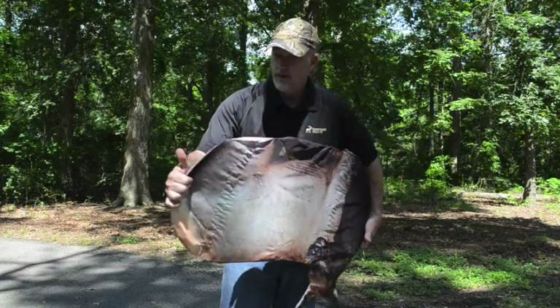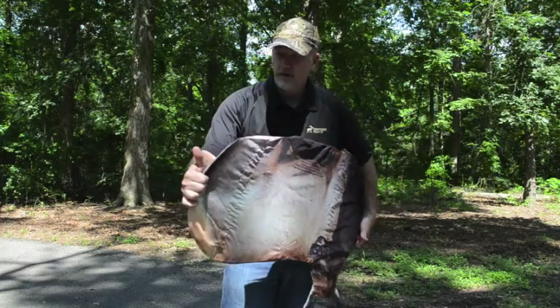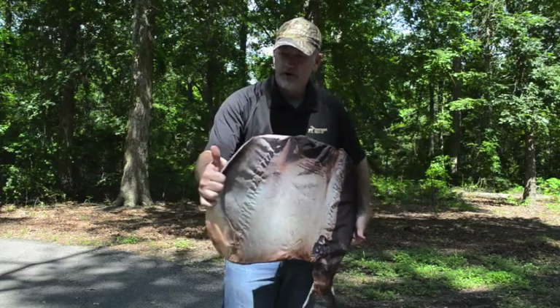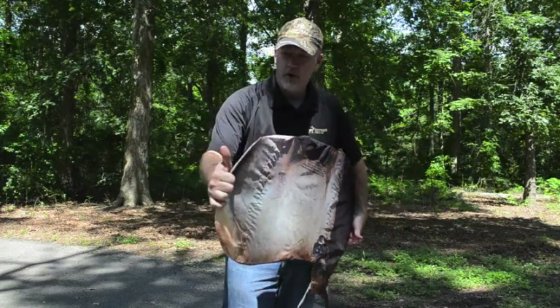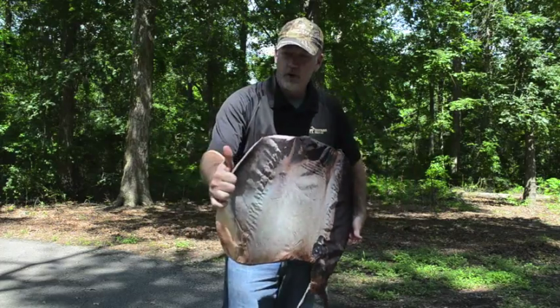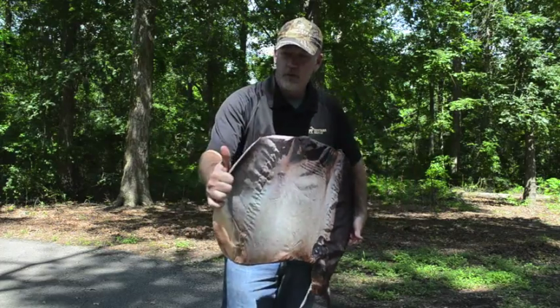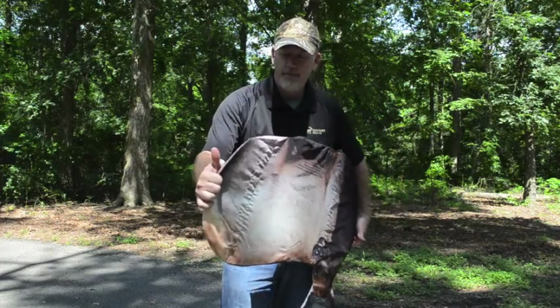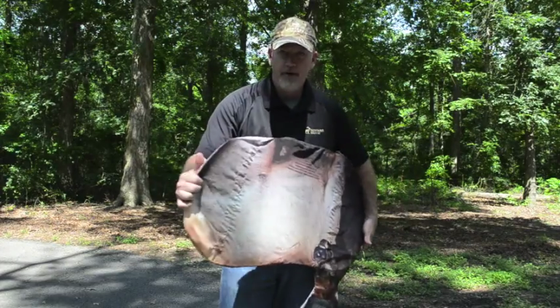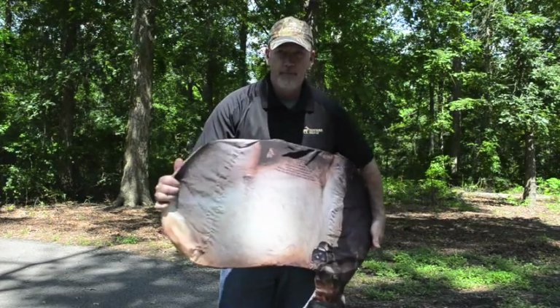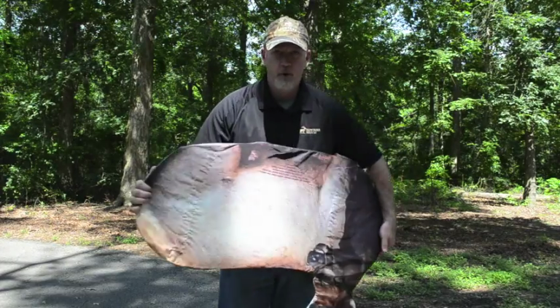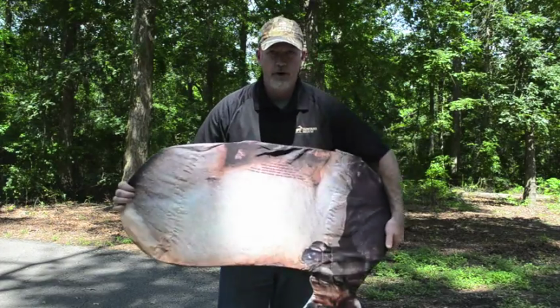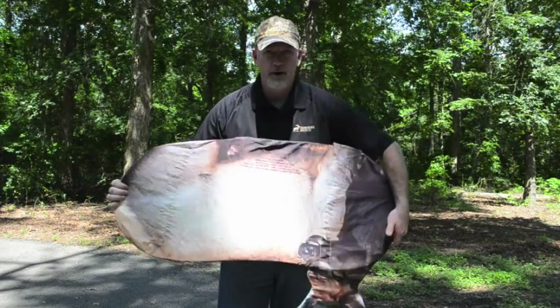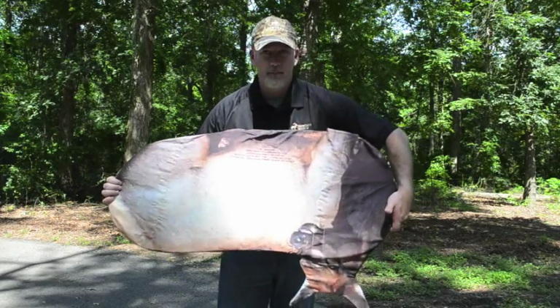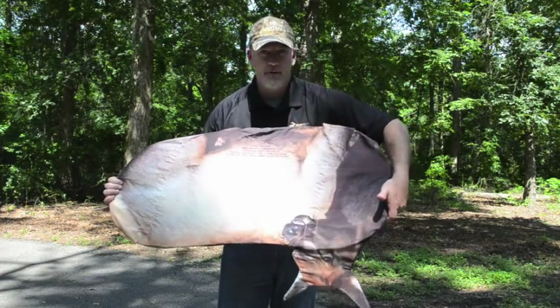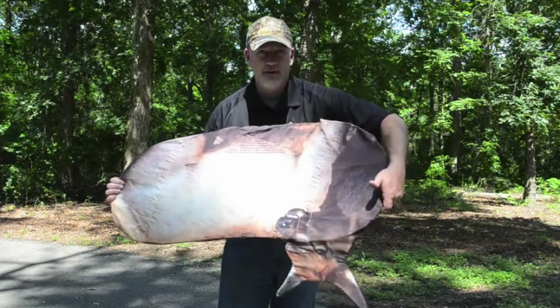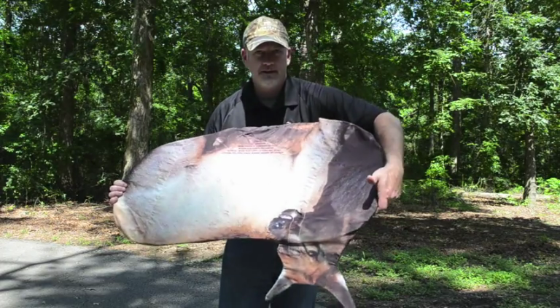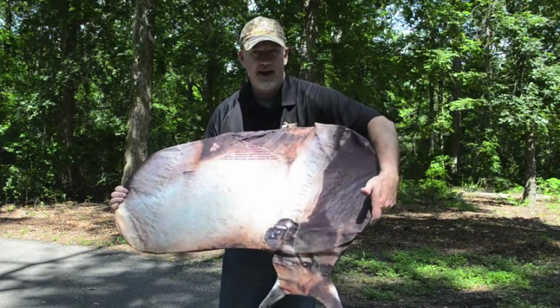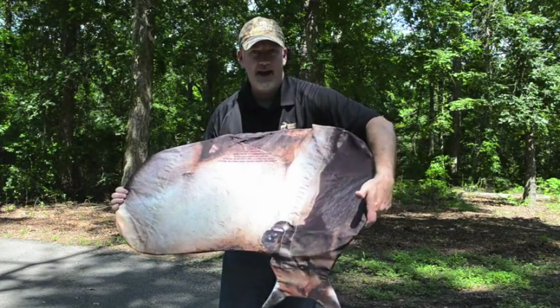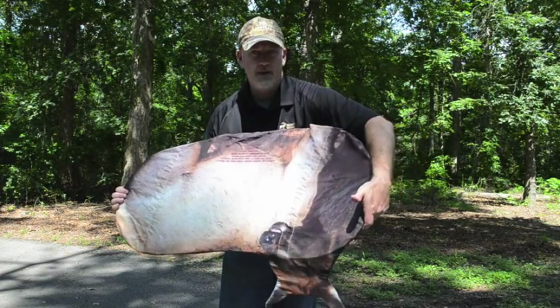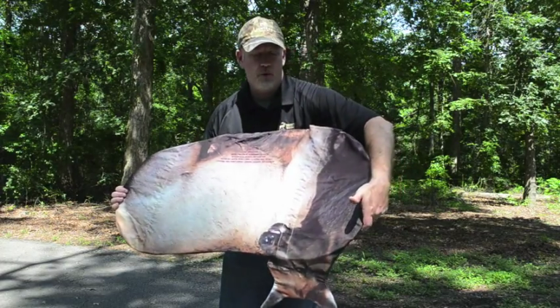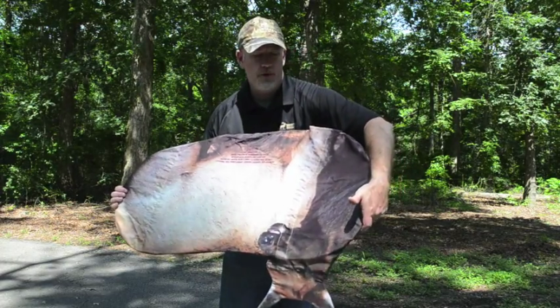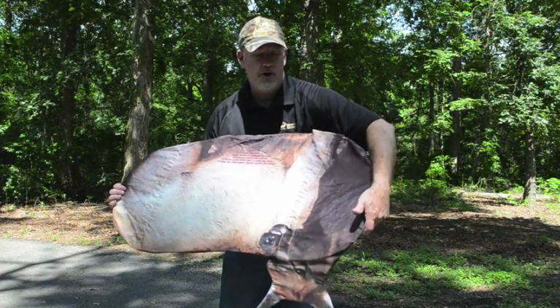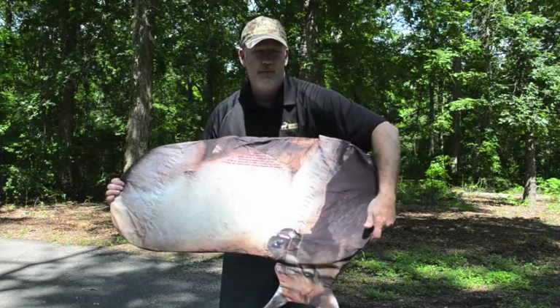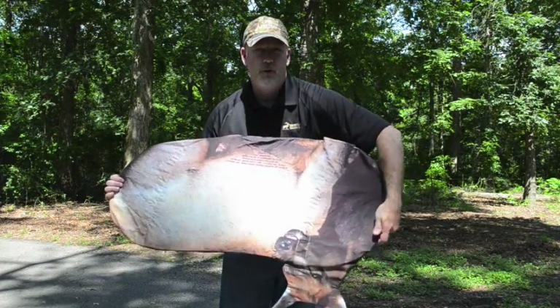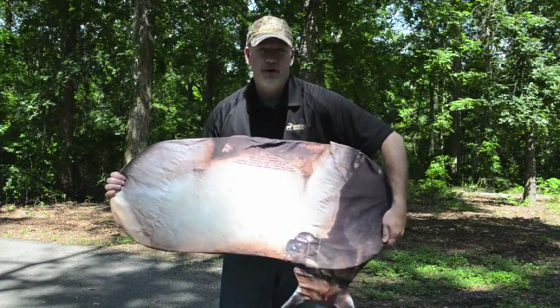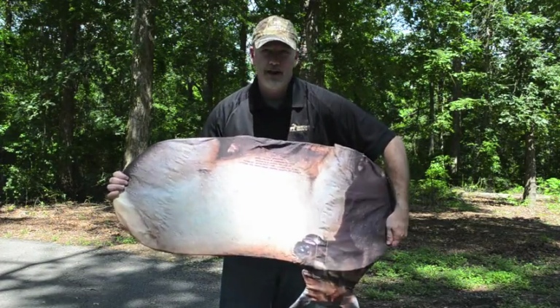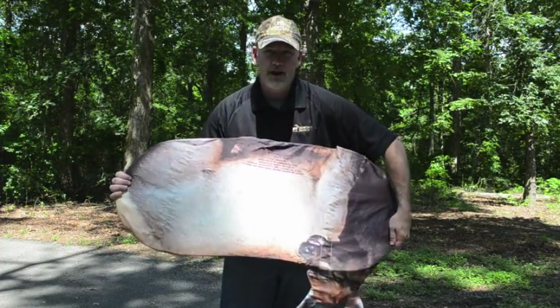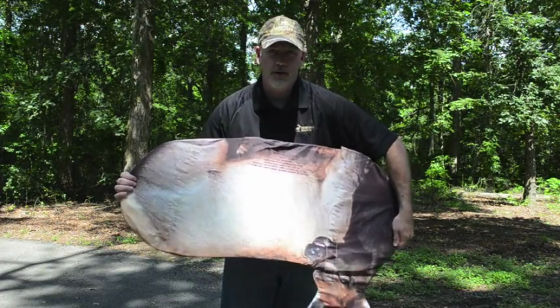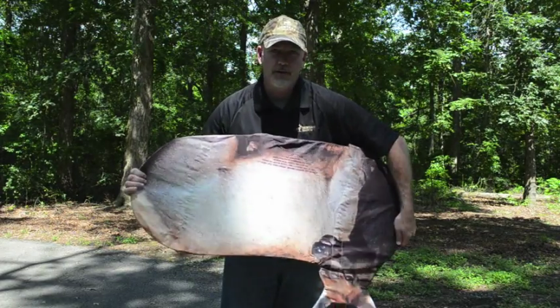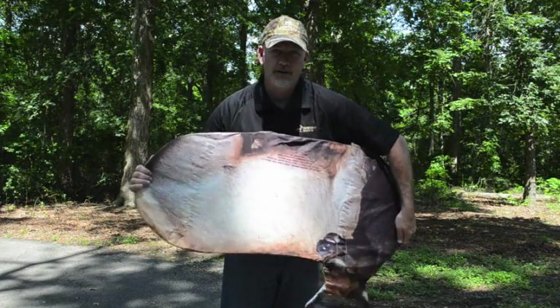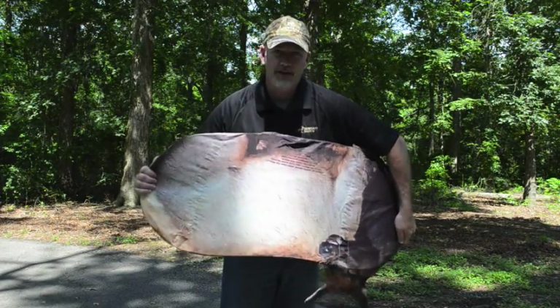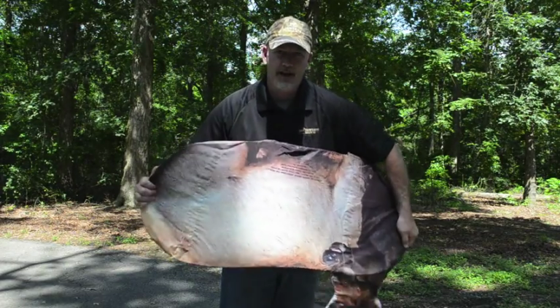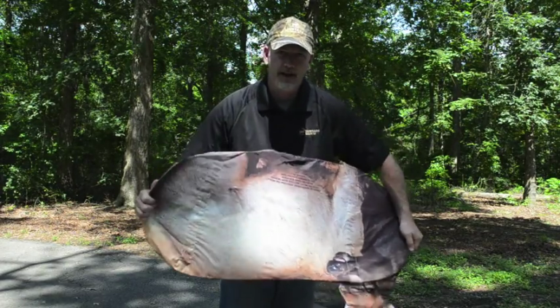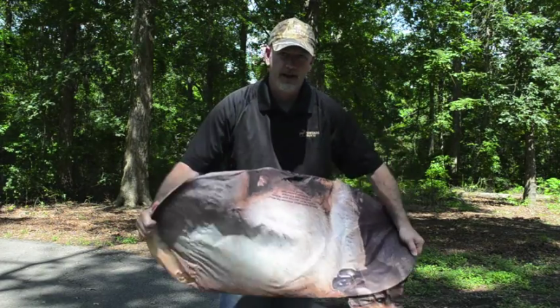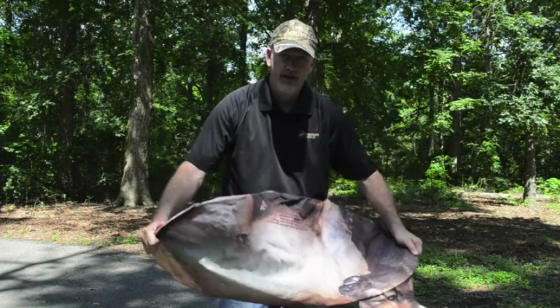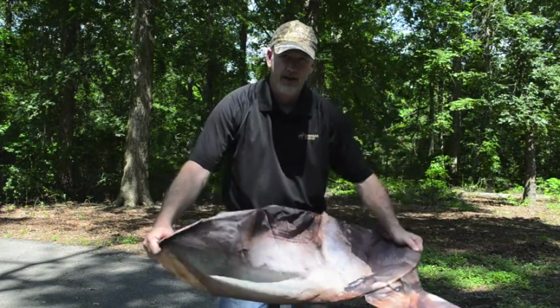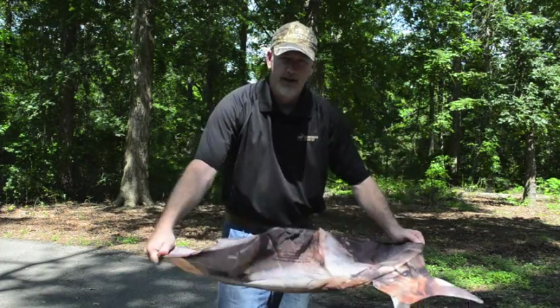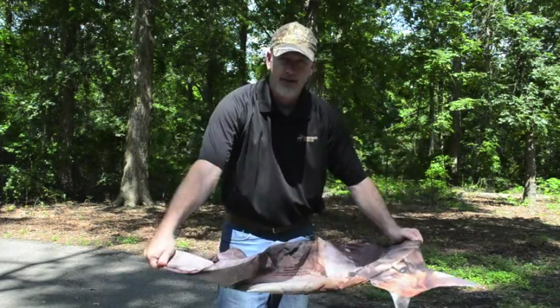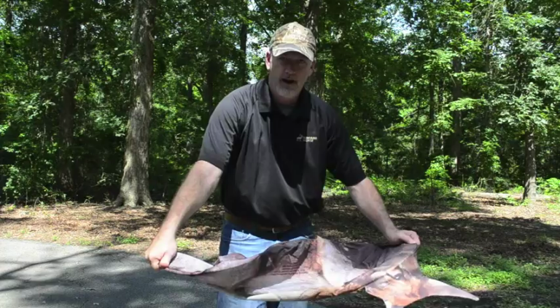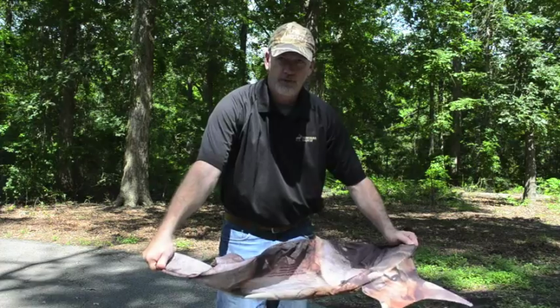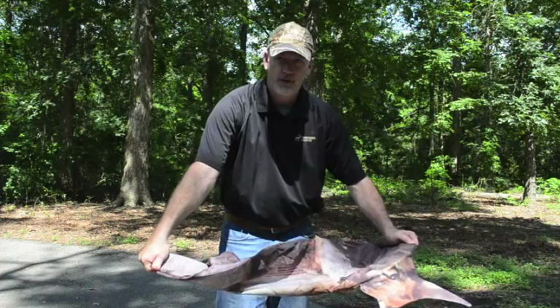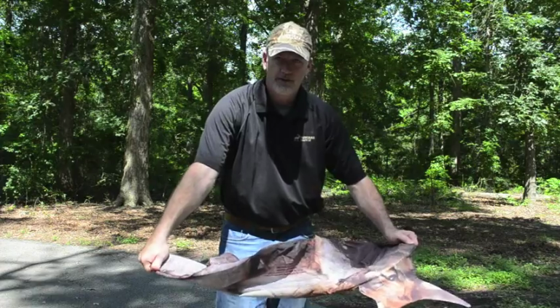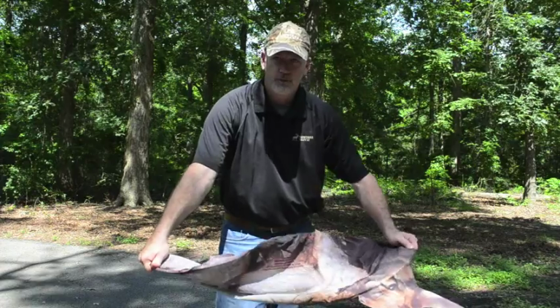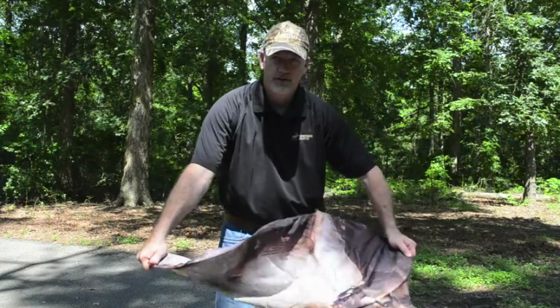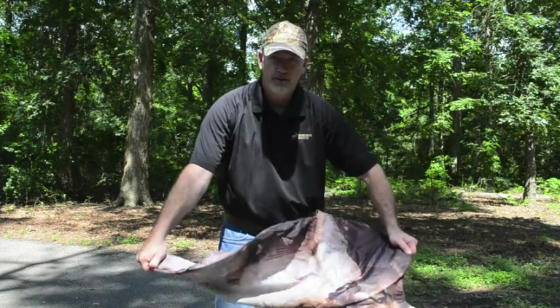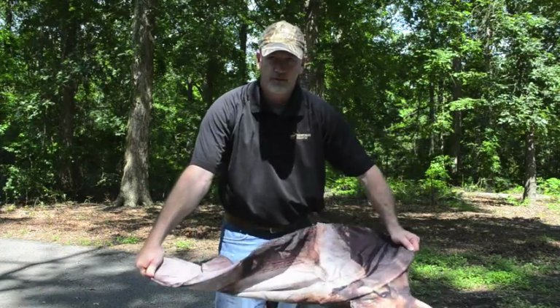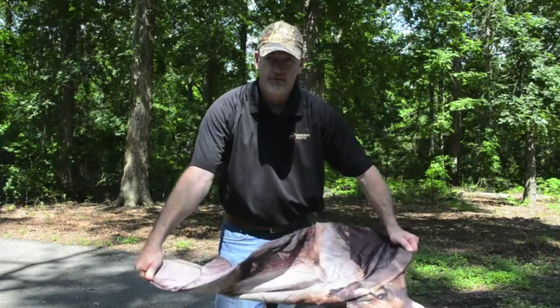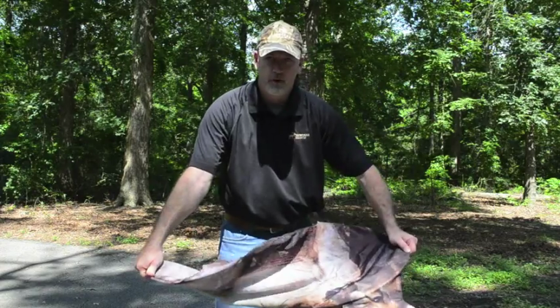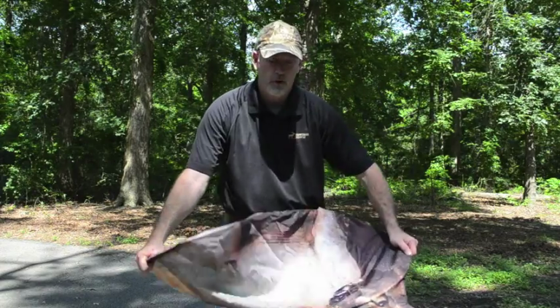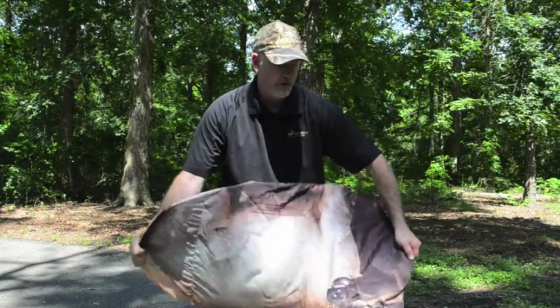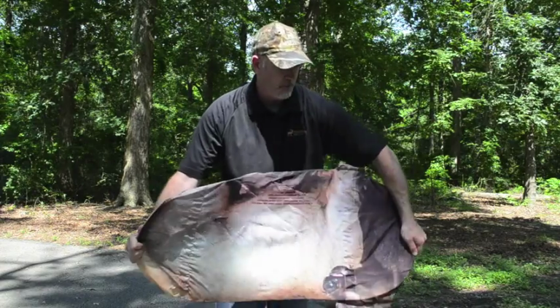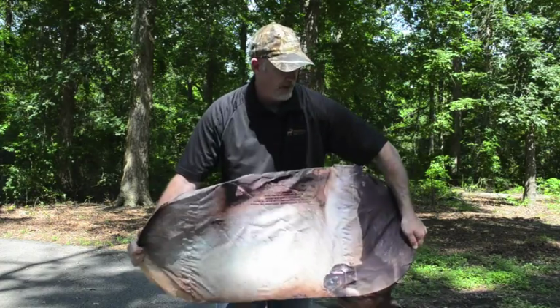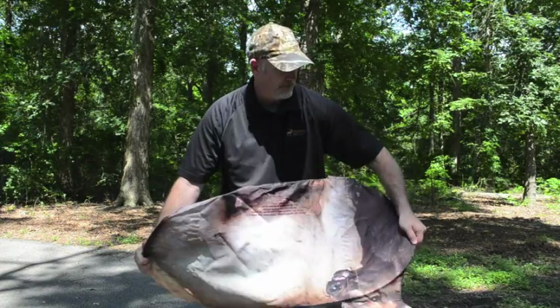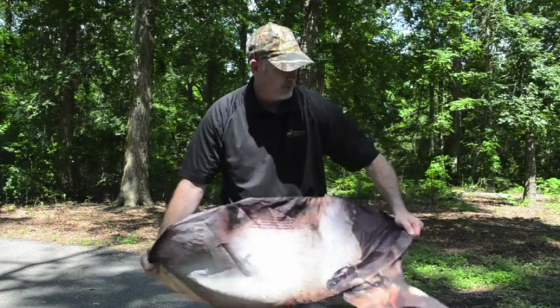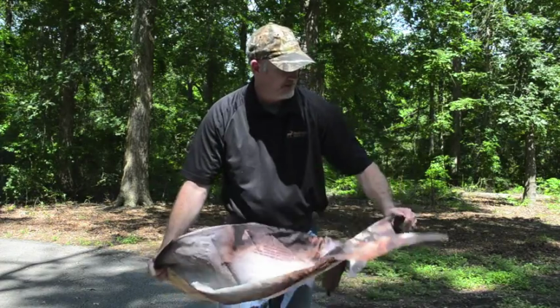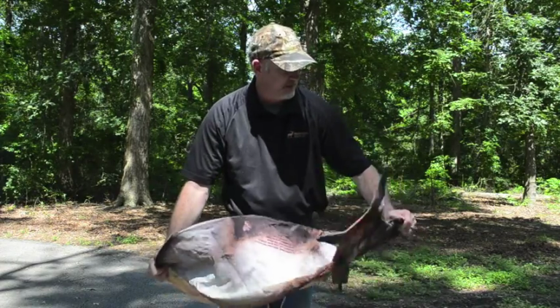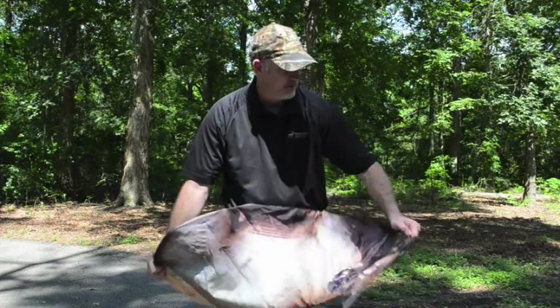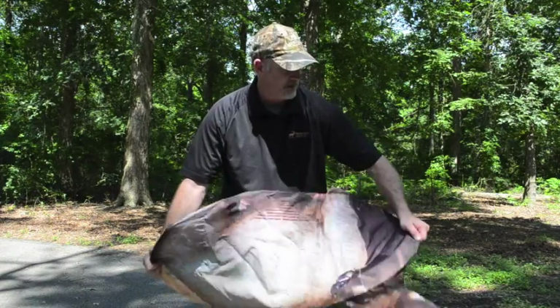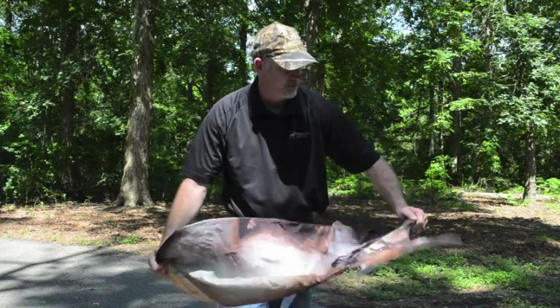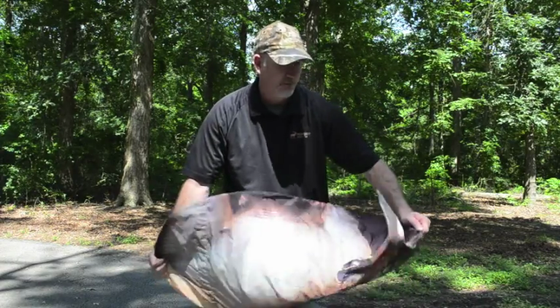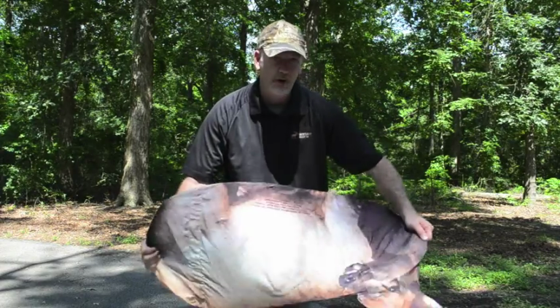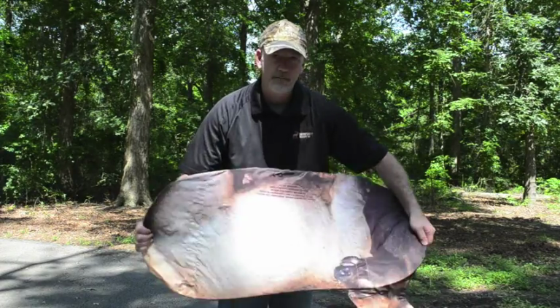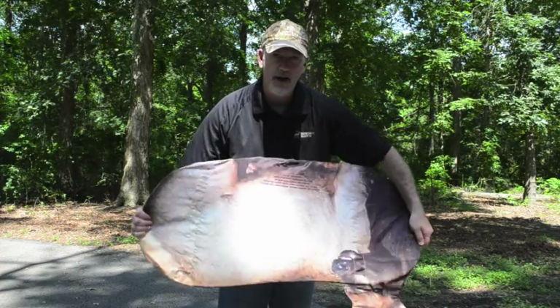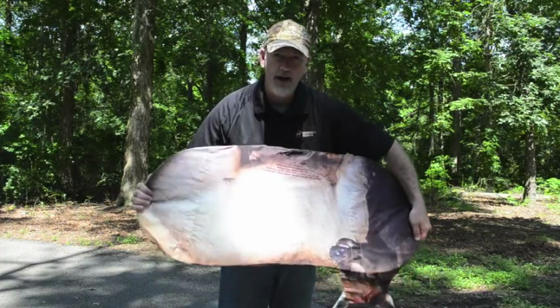Start with one thumb pointed up on this side, one thumb pointed down on this side, and then twist with this one forward while twisting with this one pulling back.